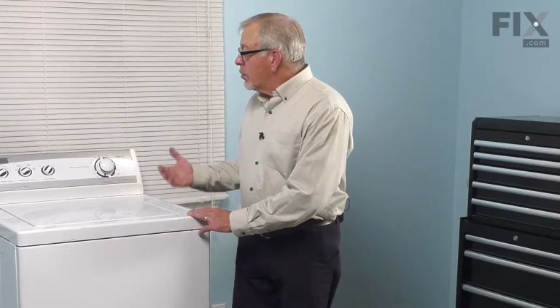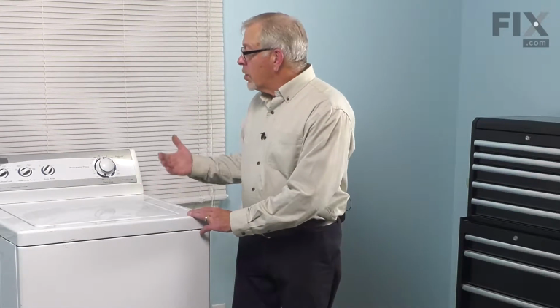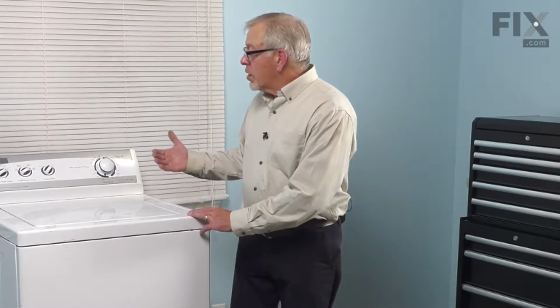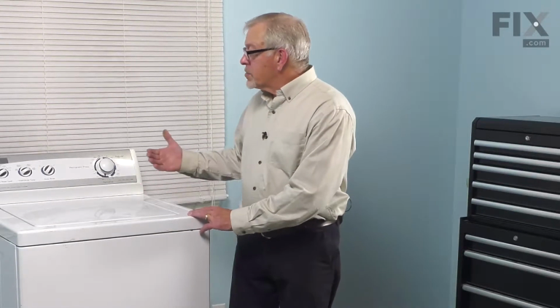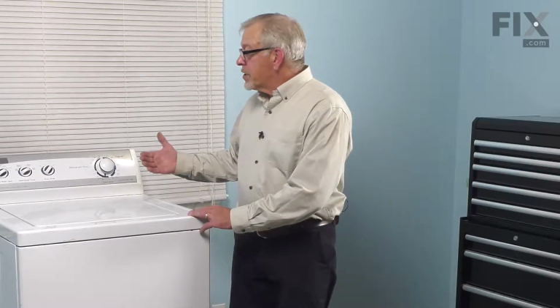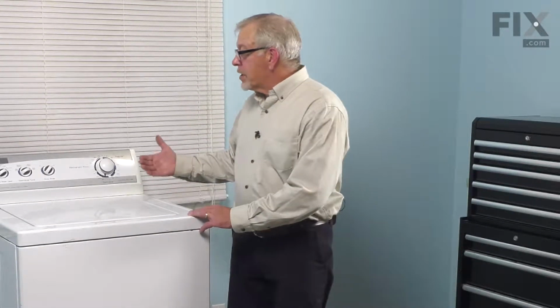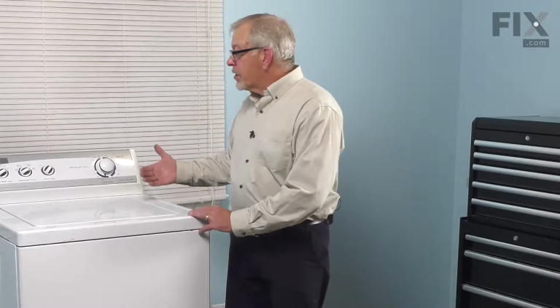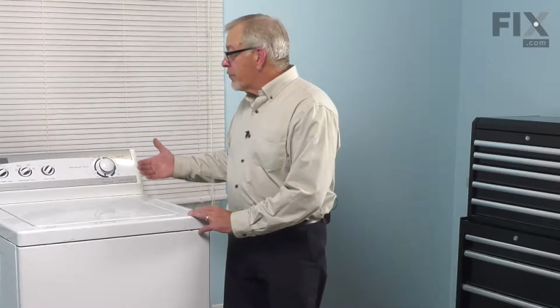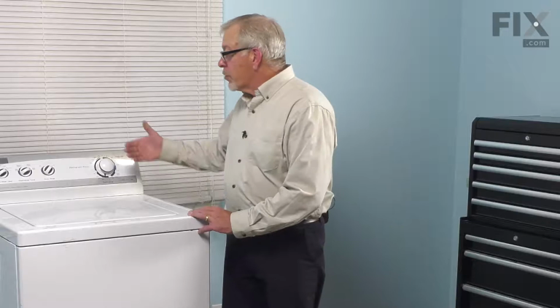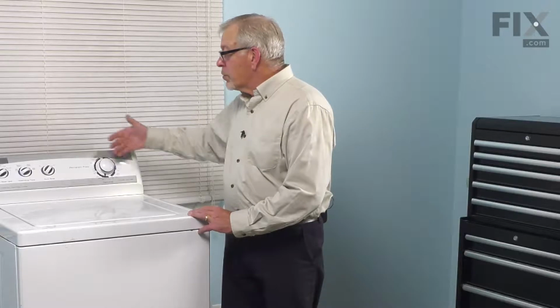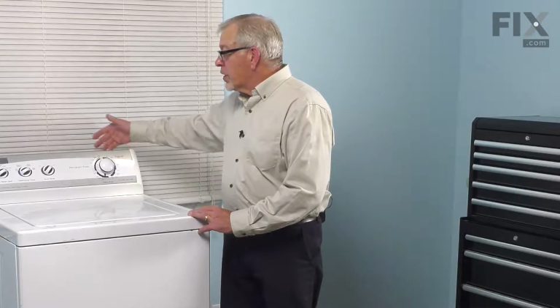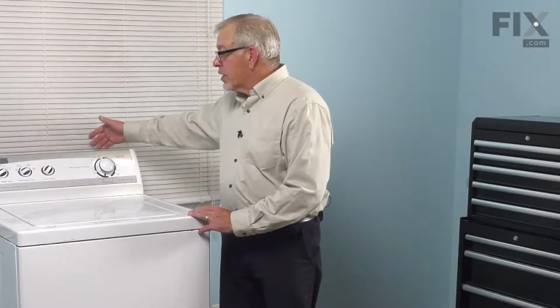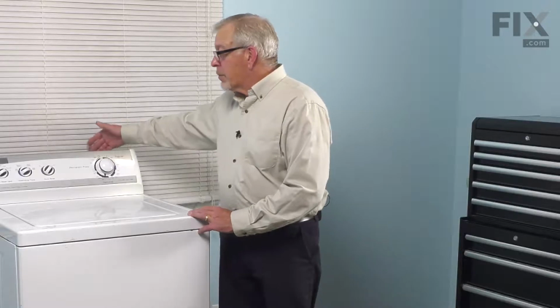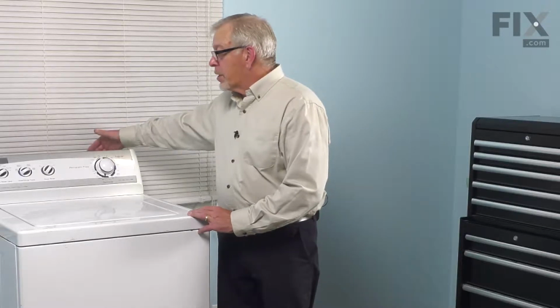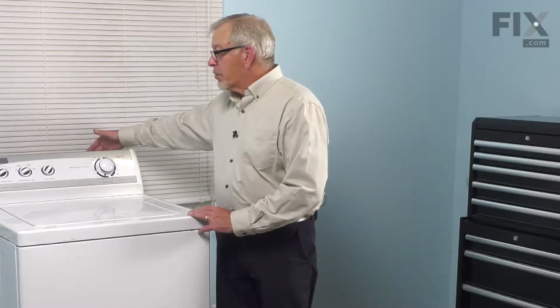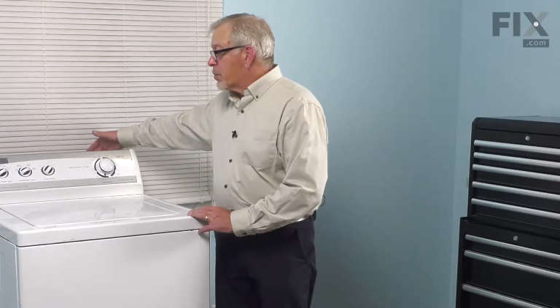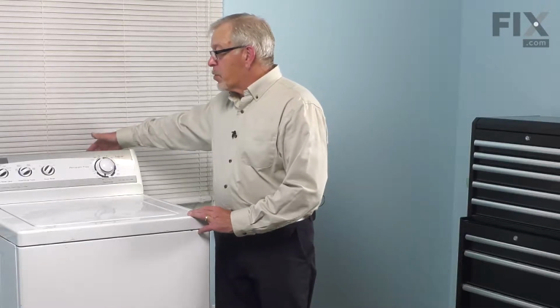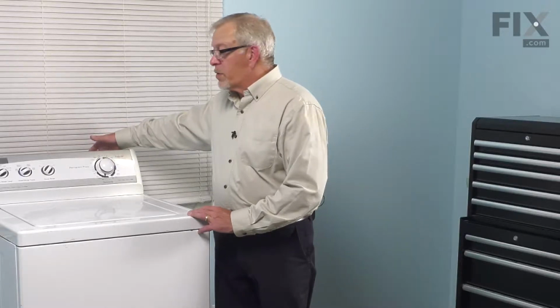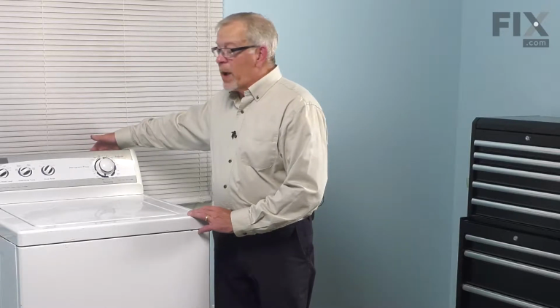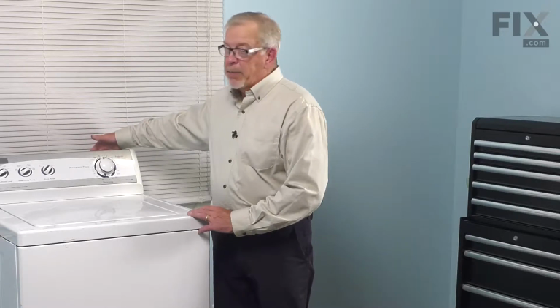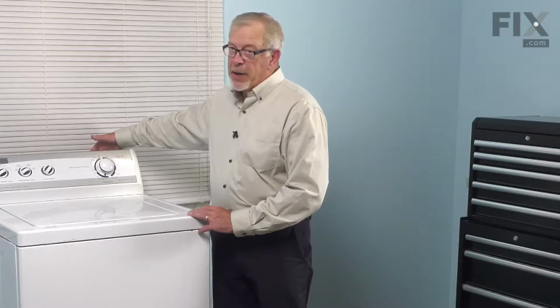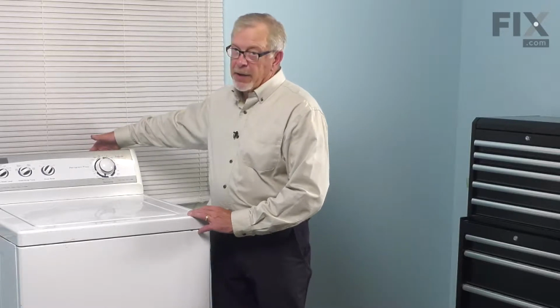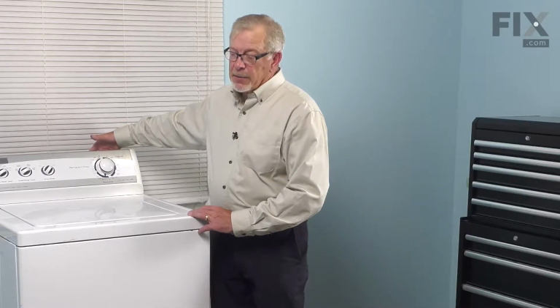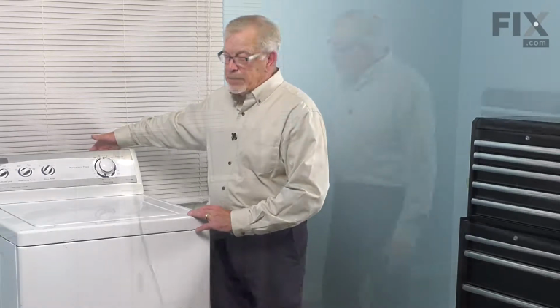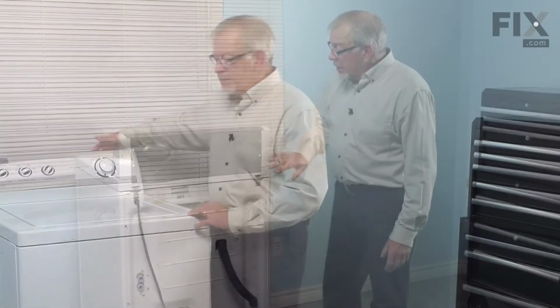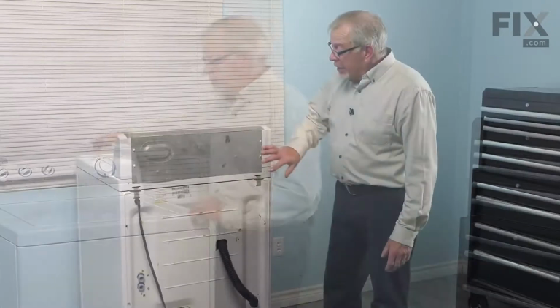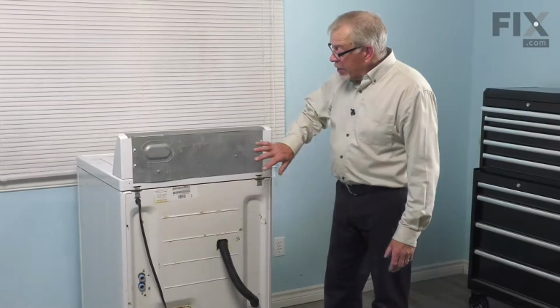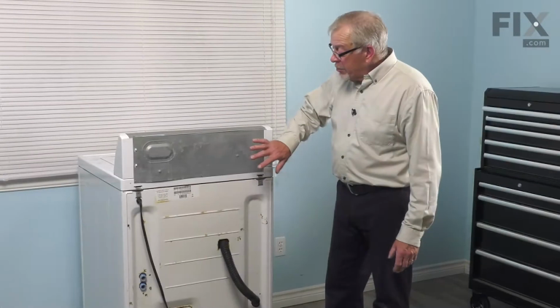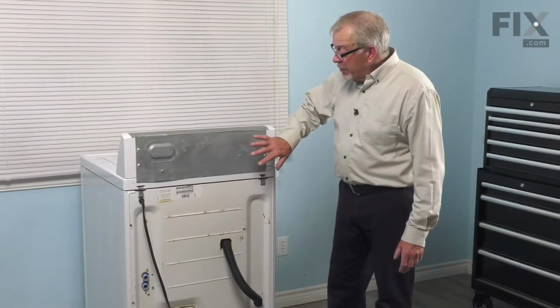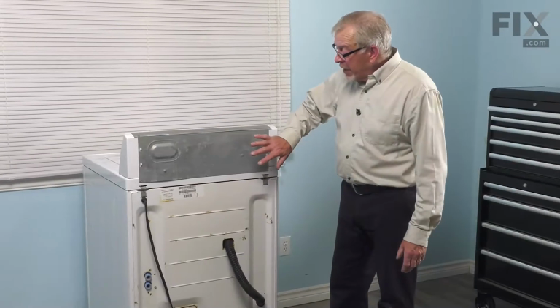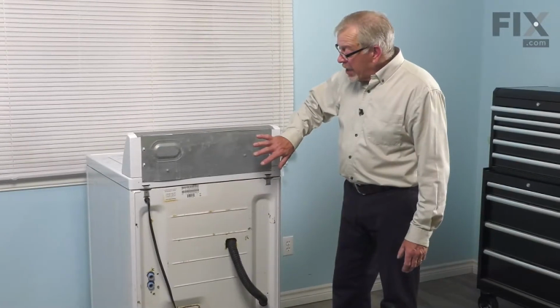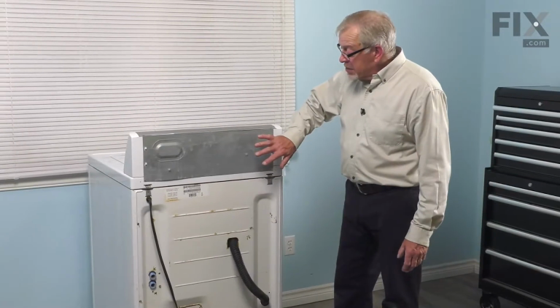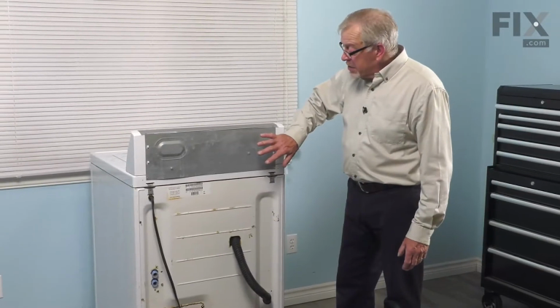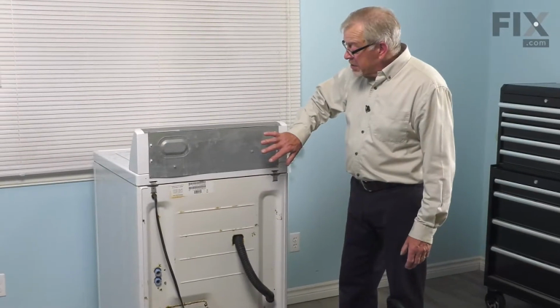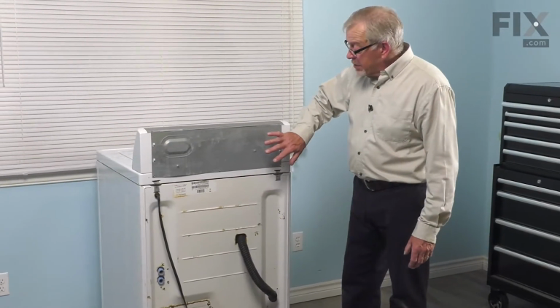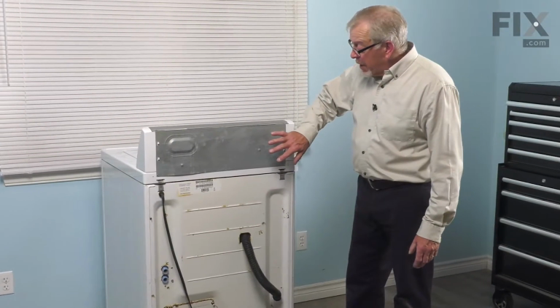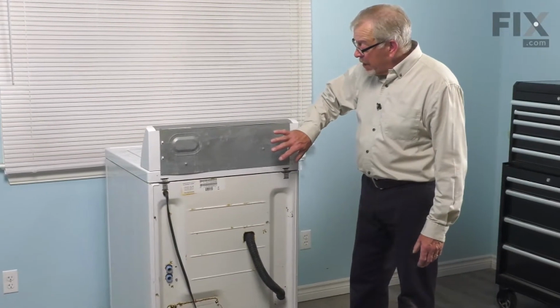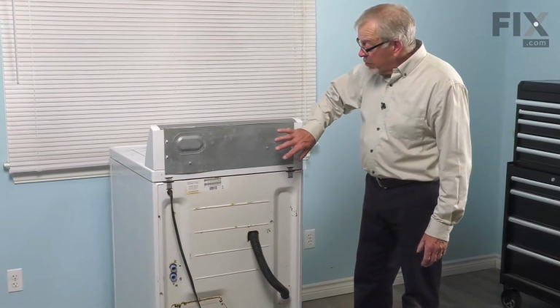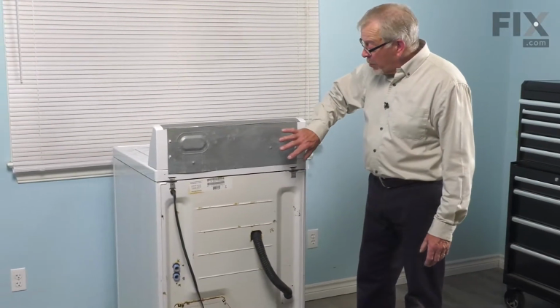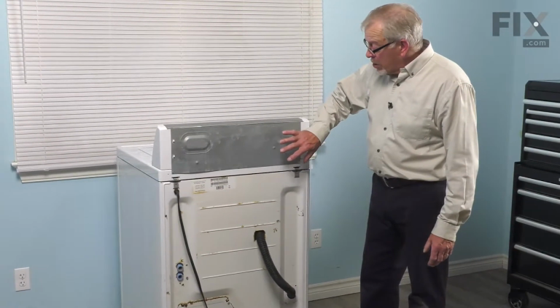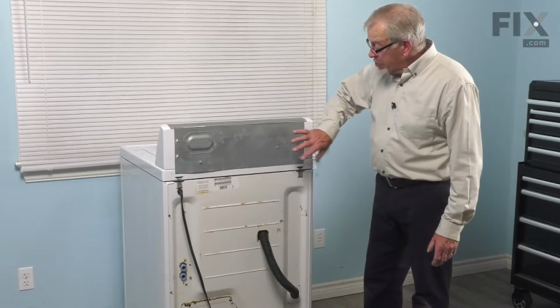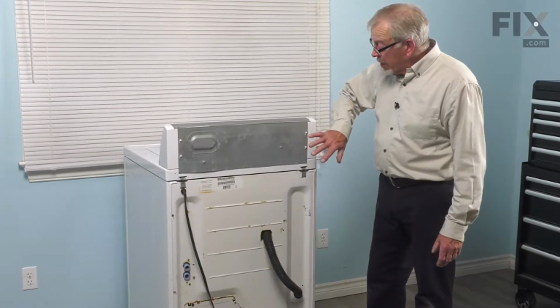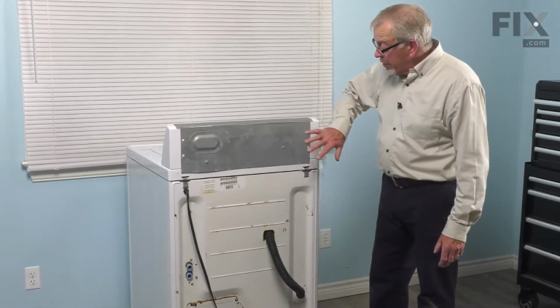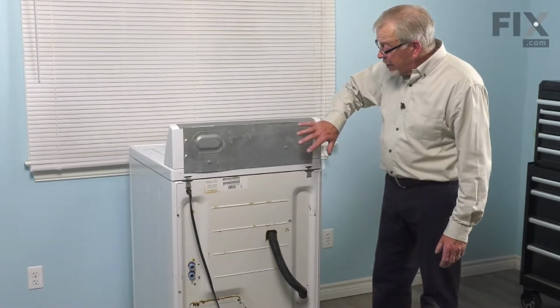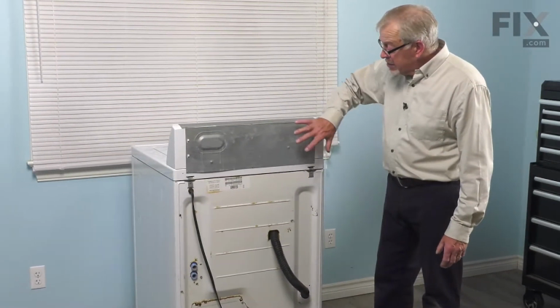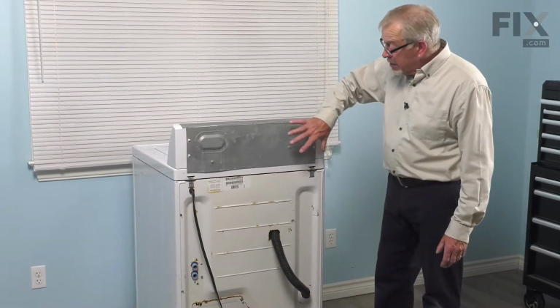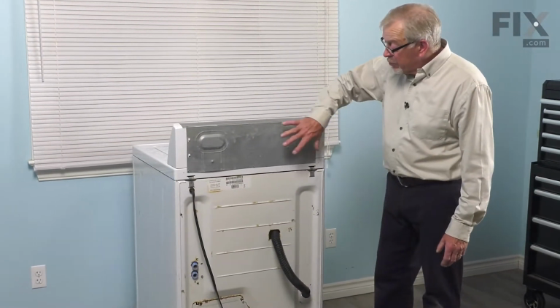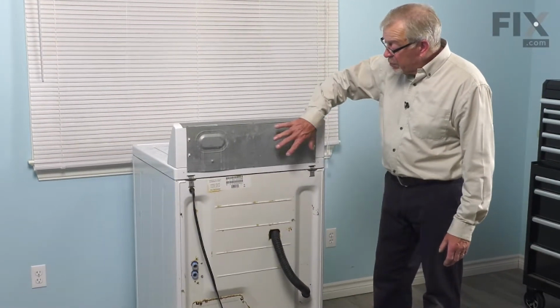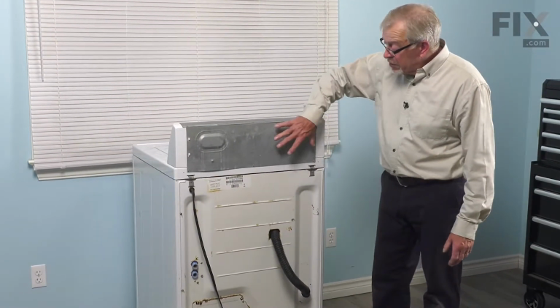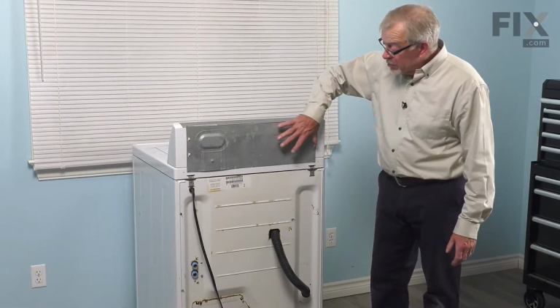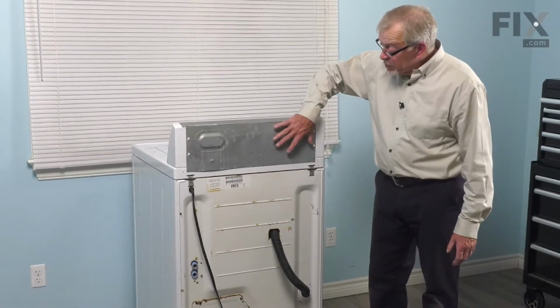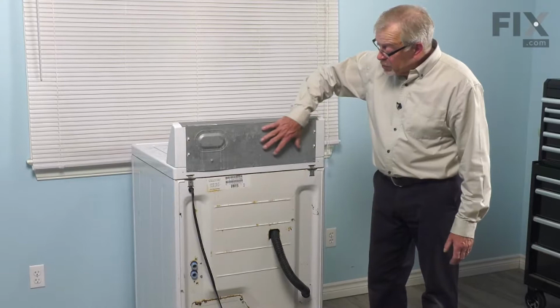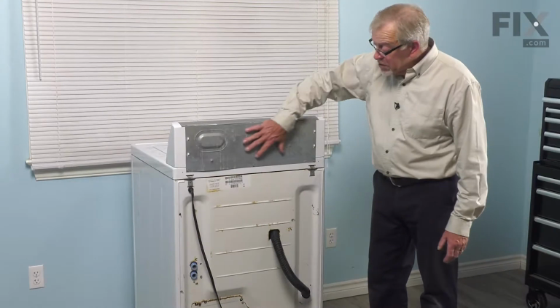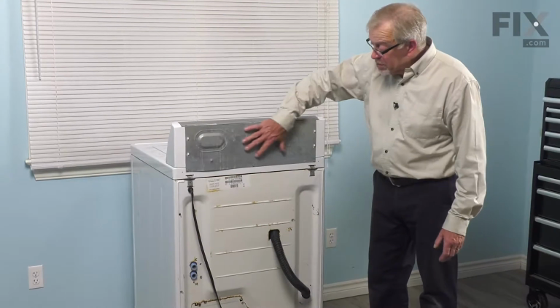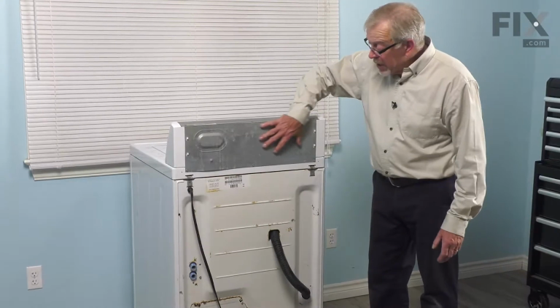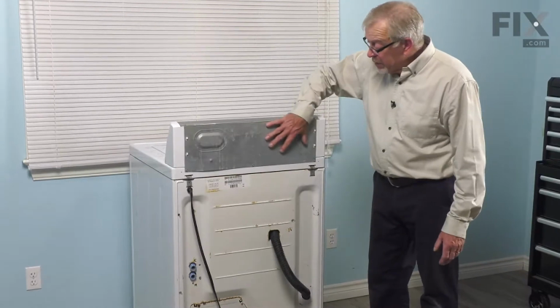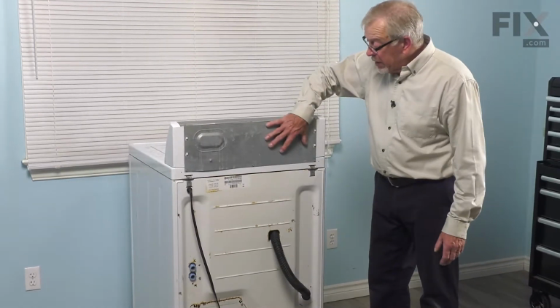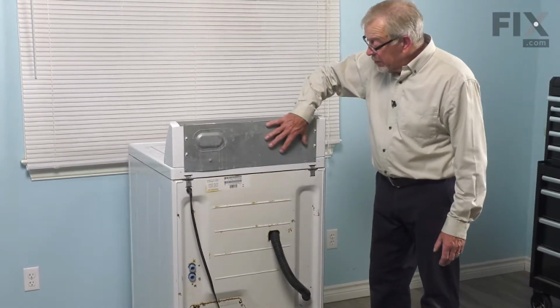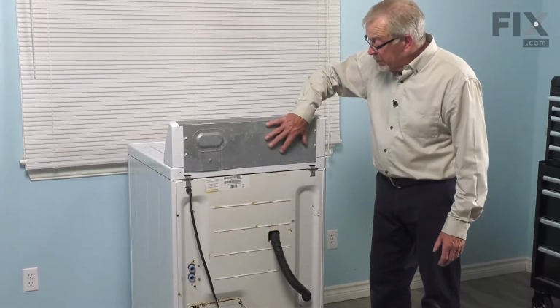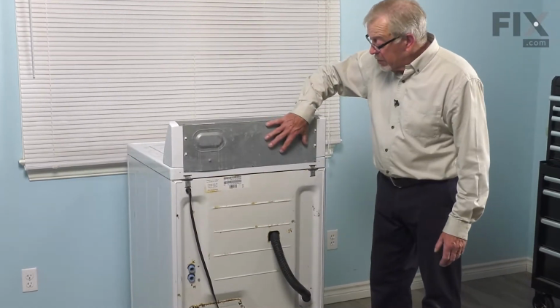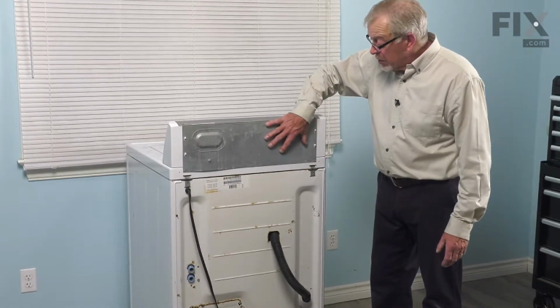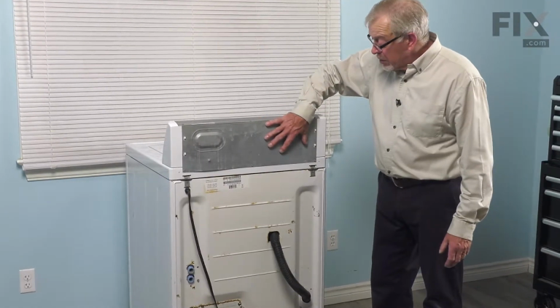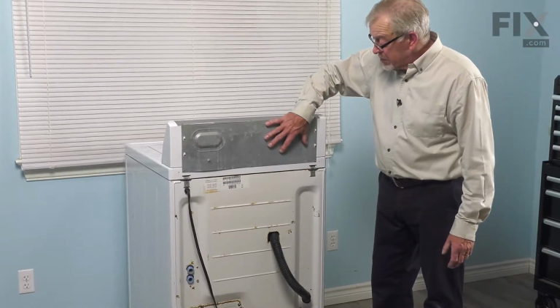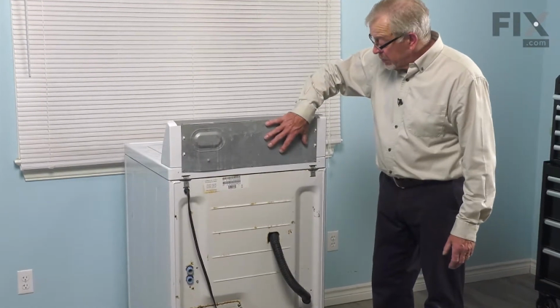We'll also need enough room that we can remove the back panel. Now that we have access to the back of the washer, our next step will be to remove this back panel from the console.